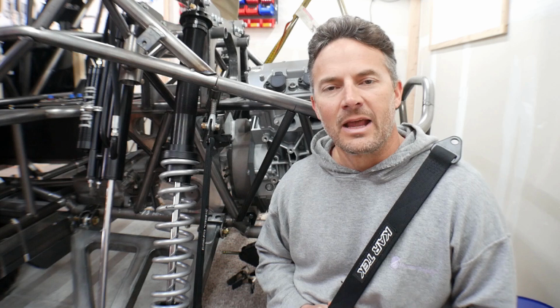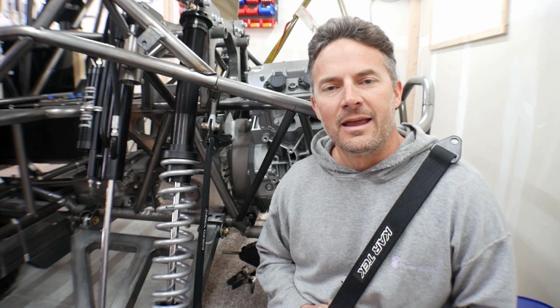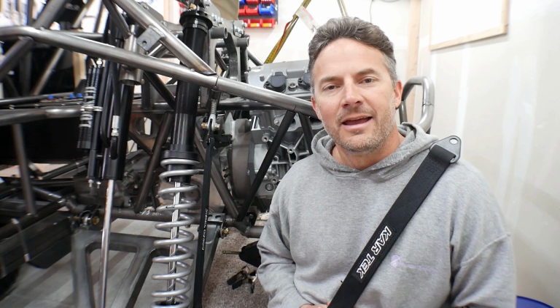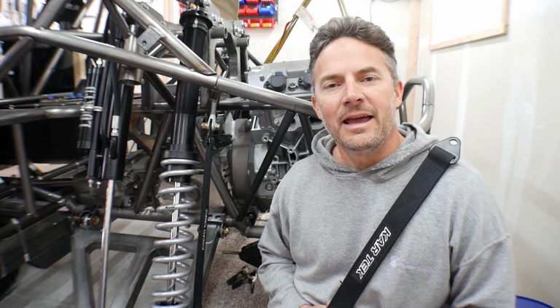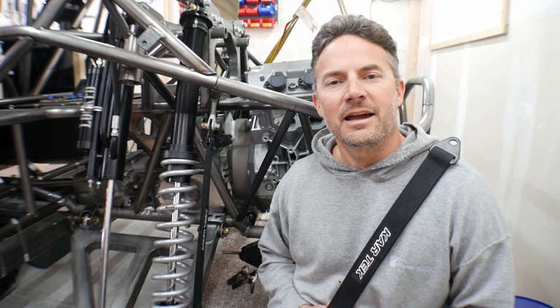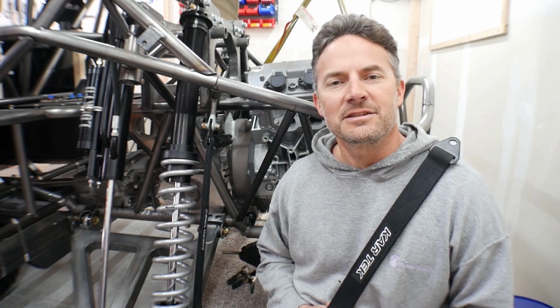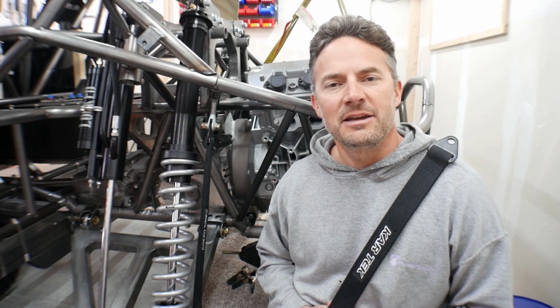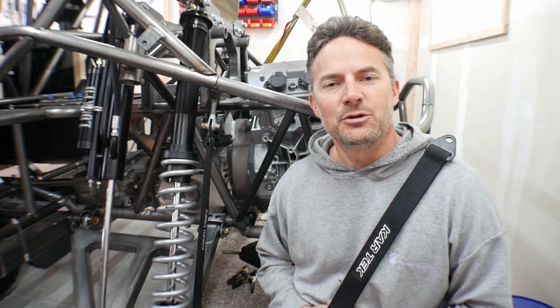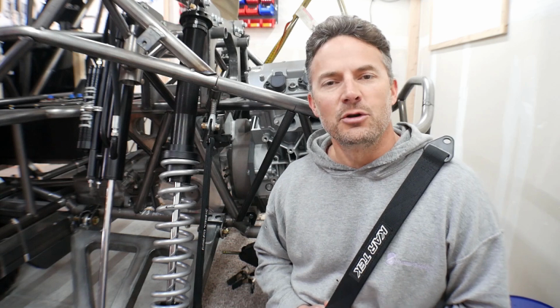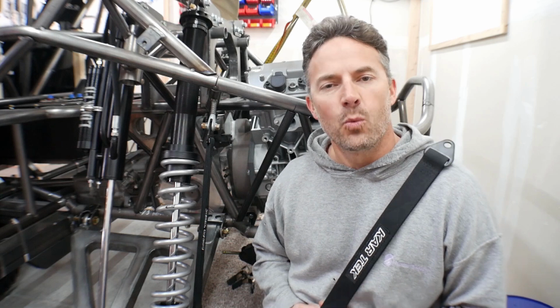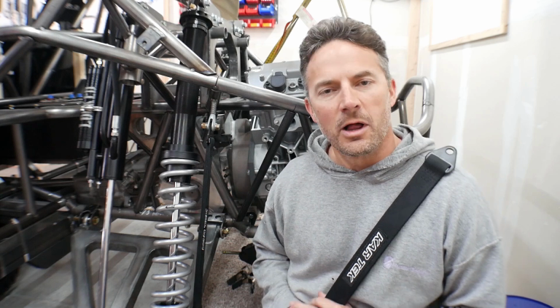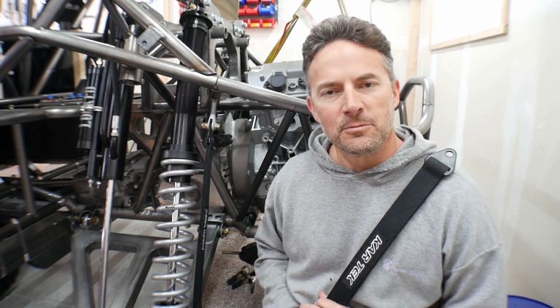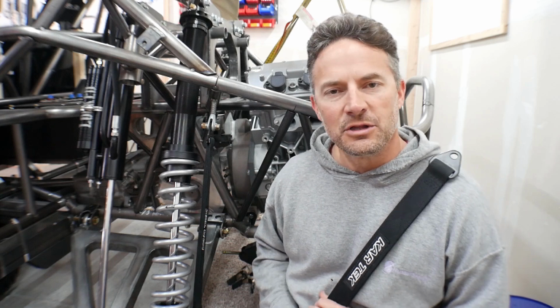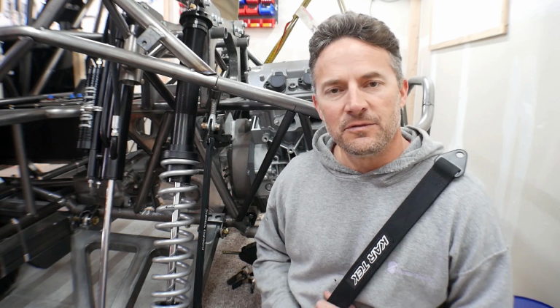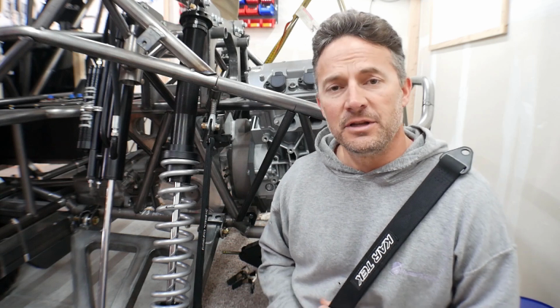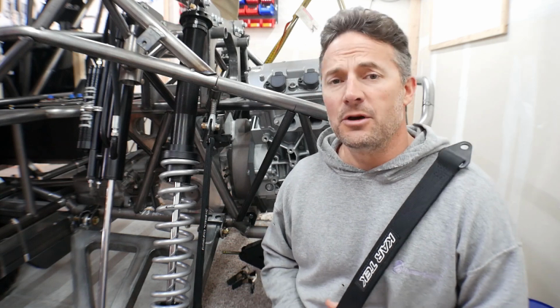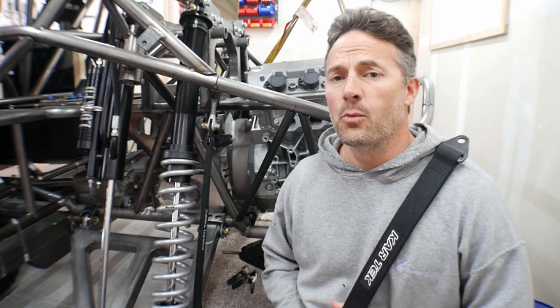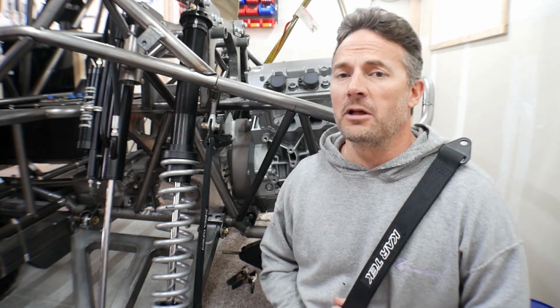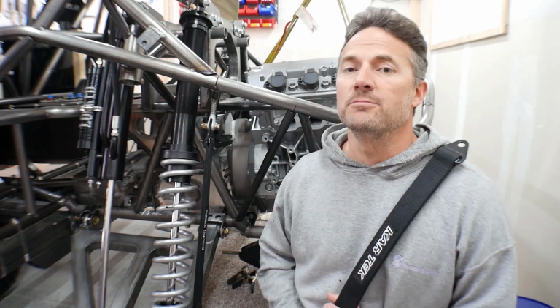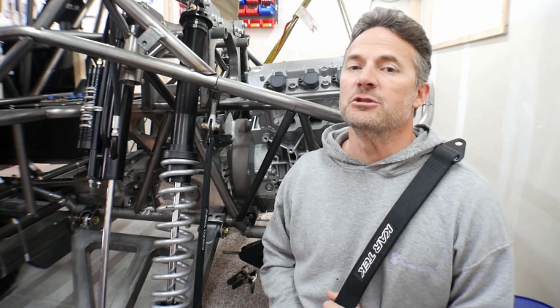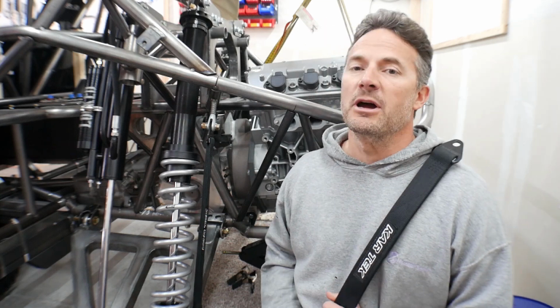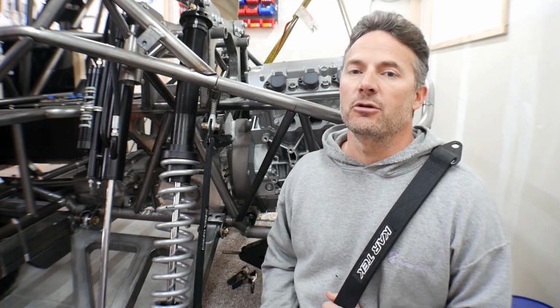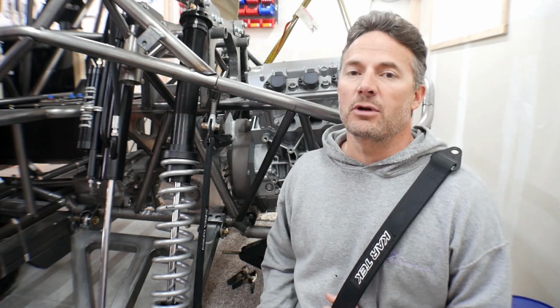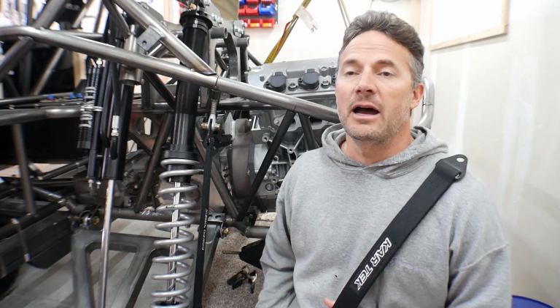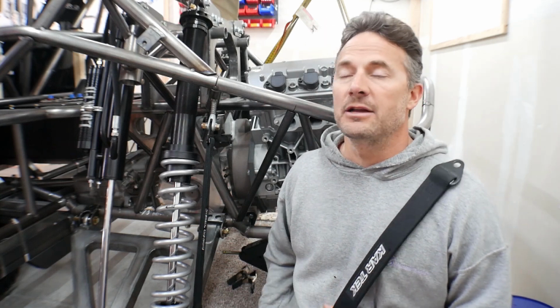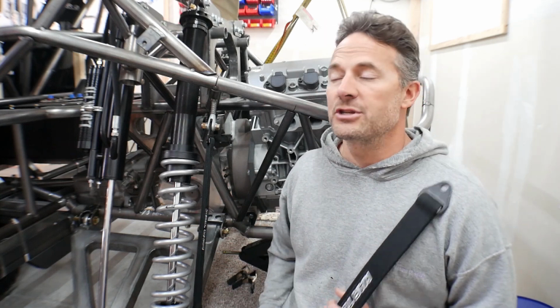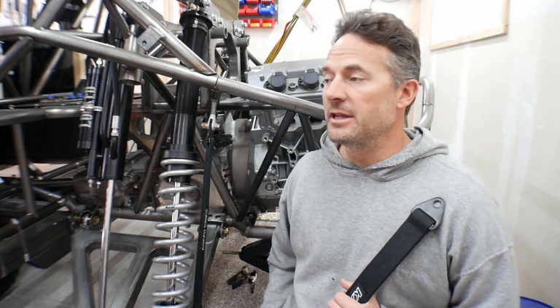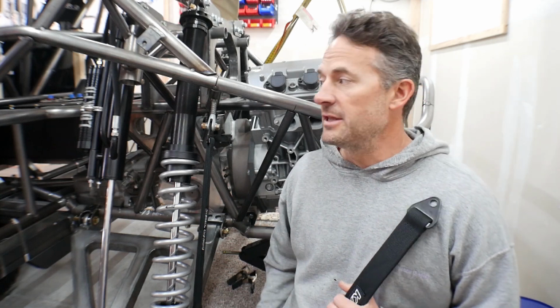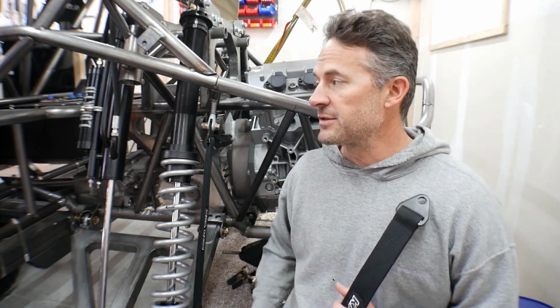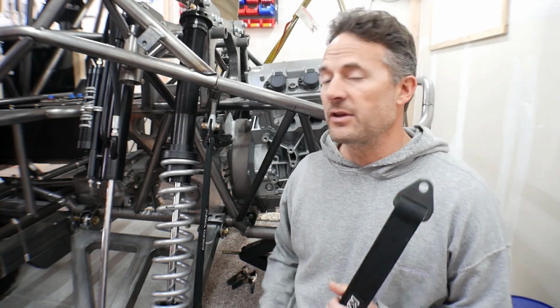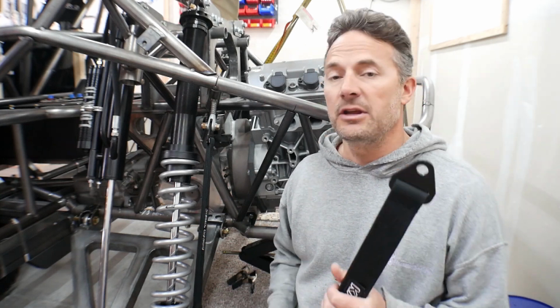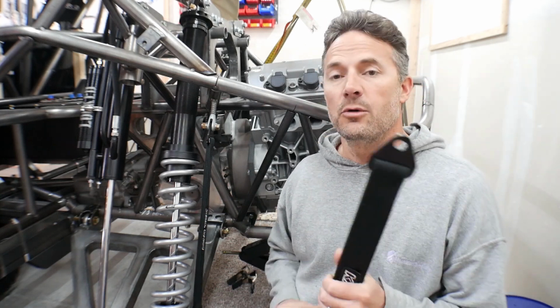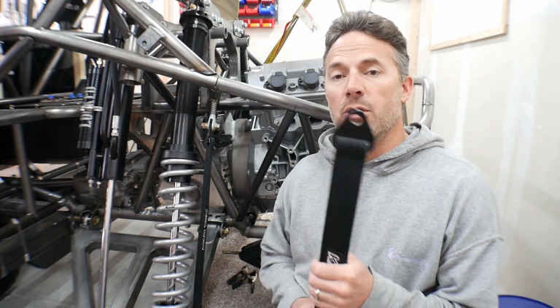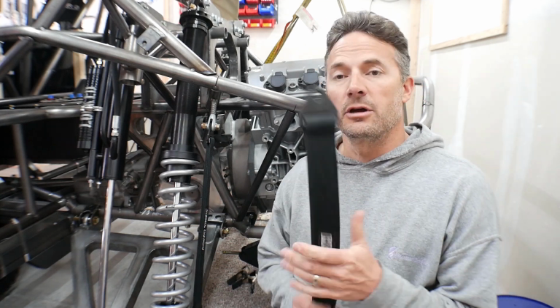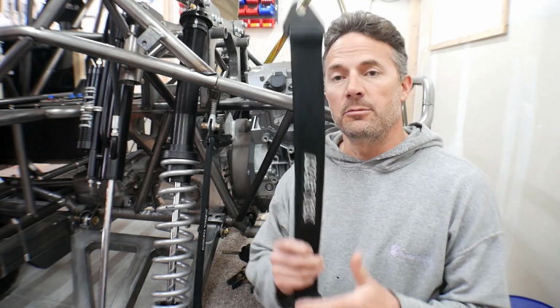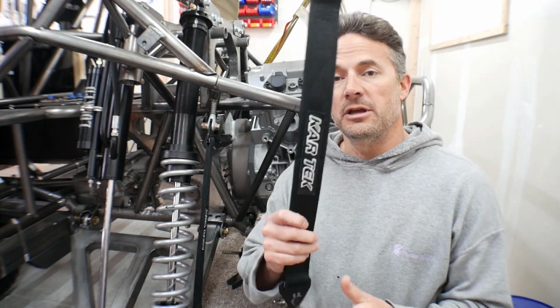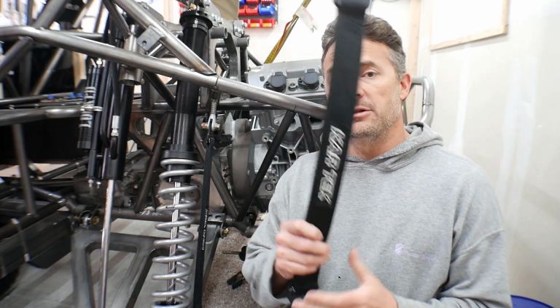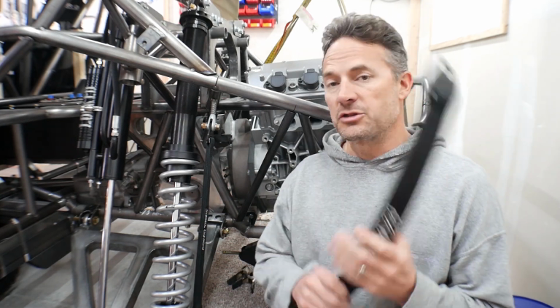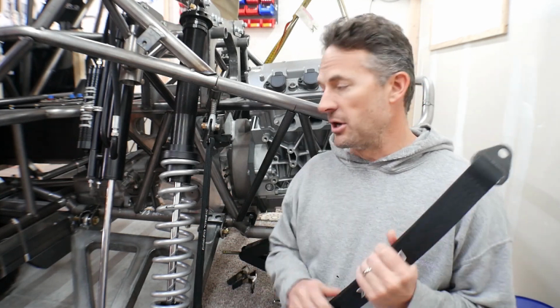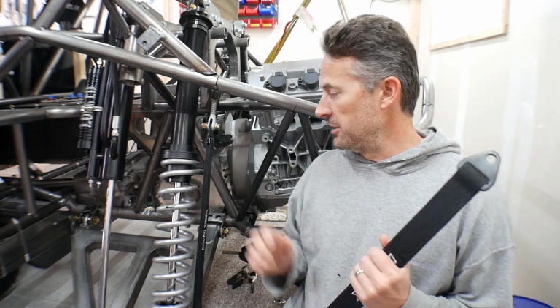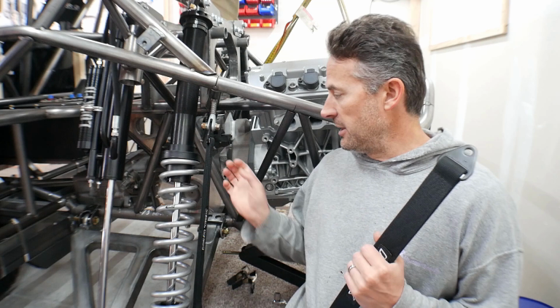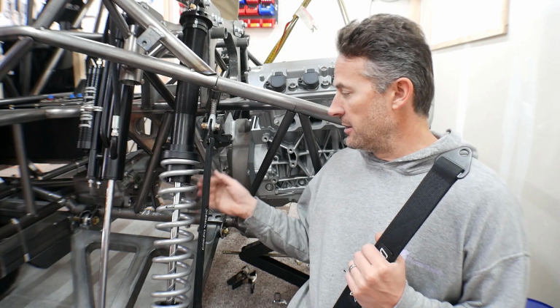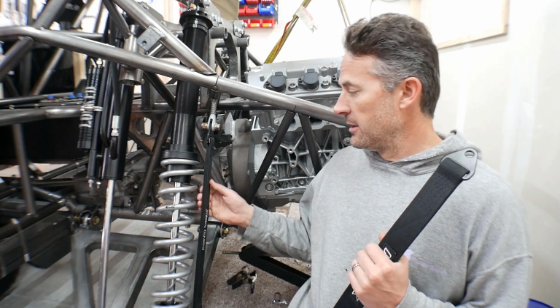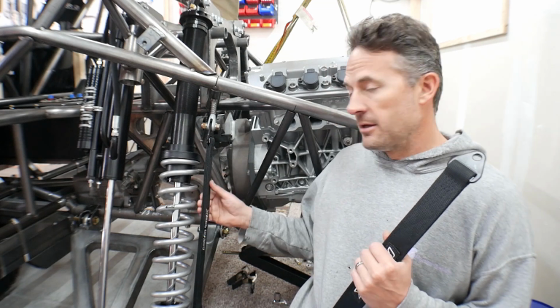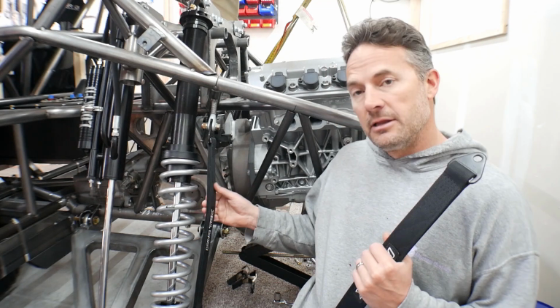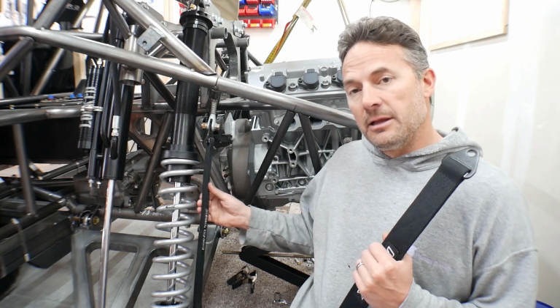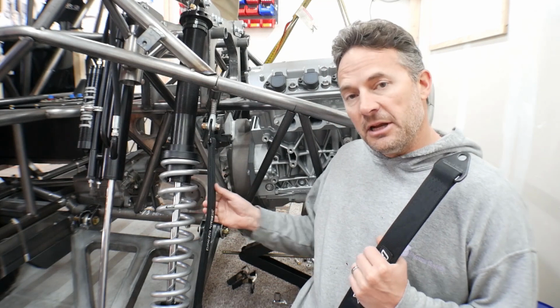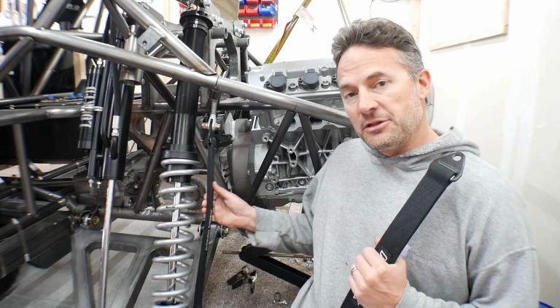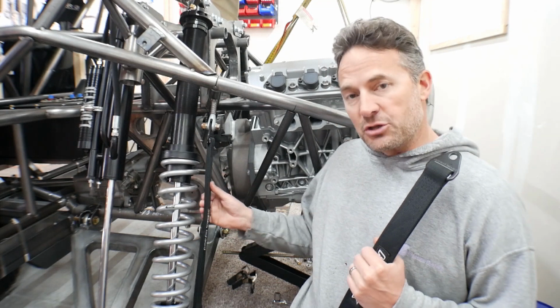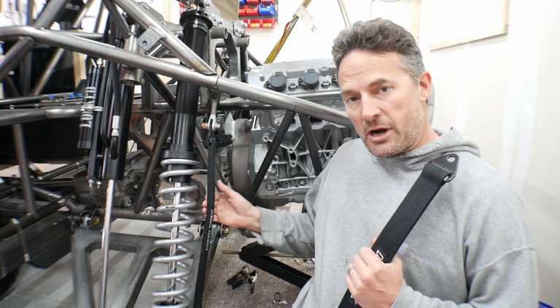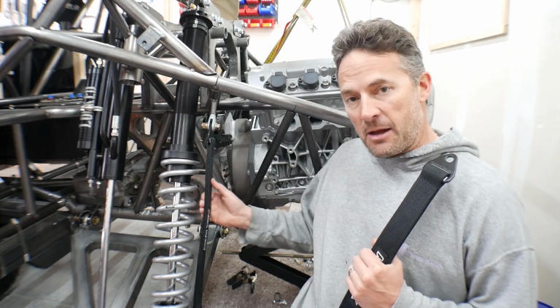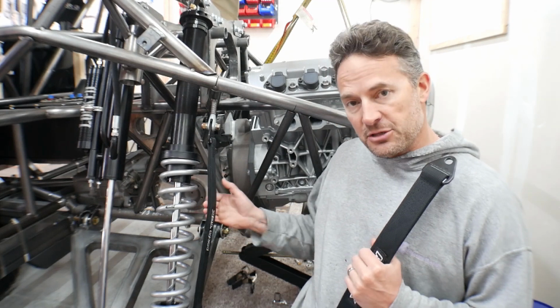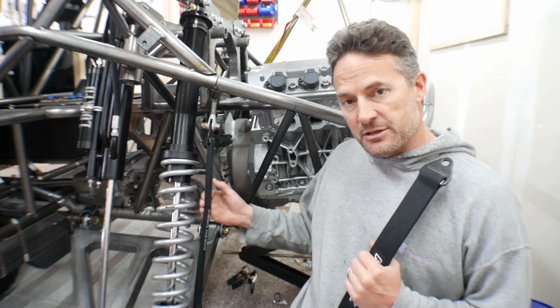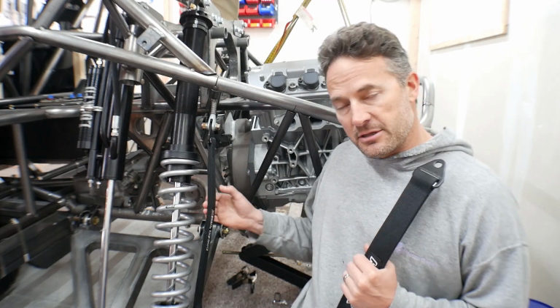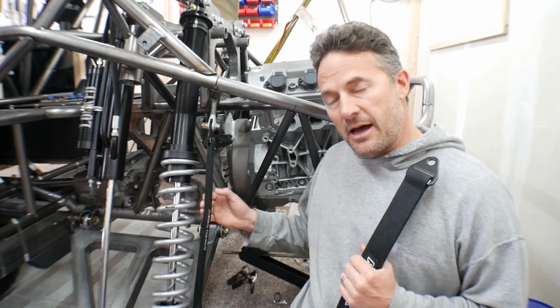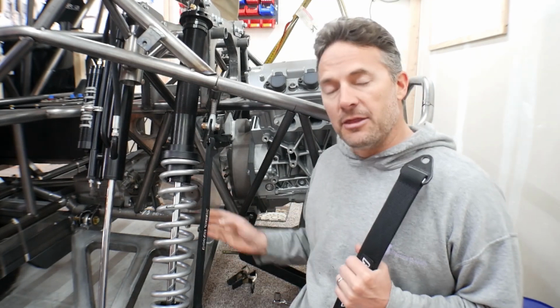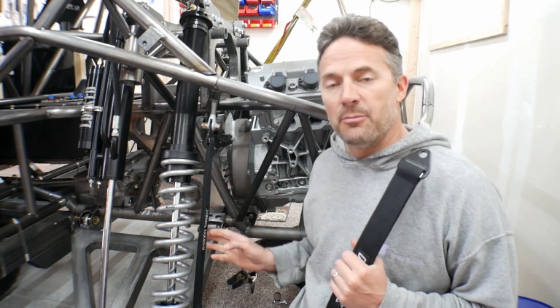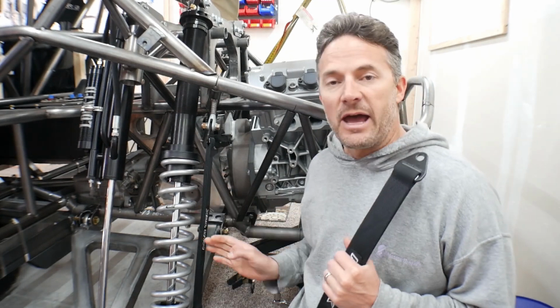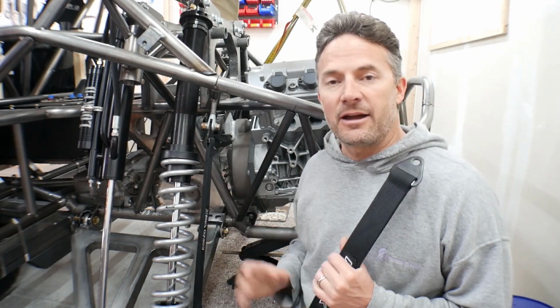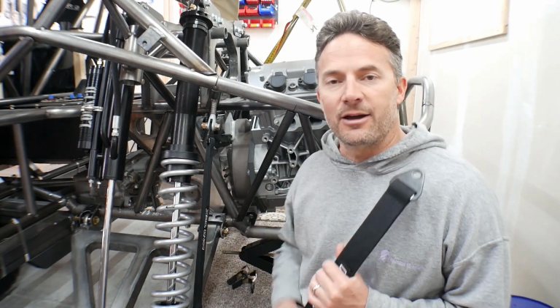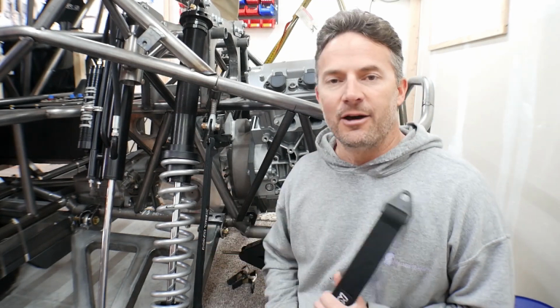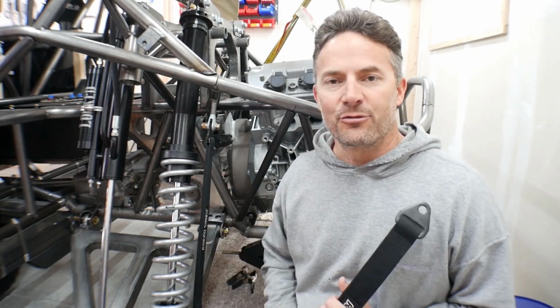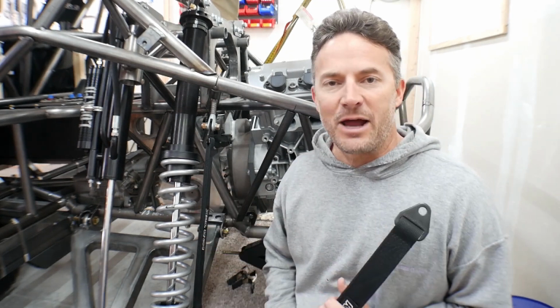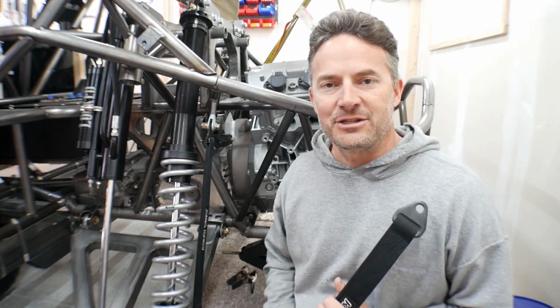Hey guys, how you doing? Welcome to the video, welcome to my garage. In this video we're going to be installing limiting straps on the back of Wratchet.